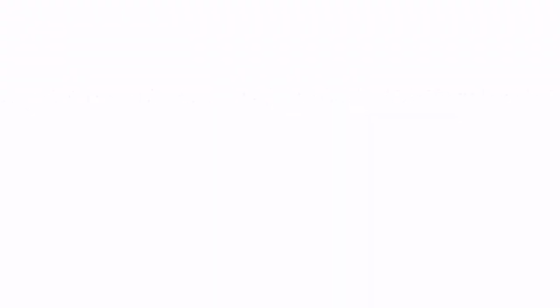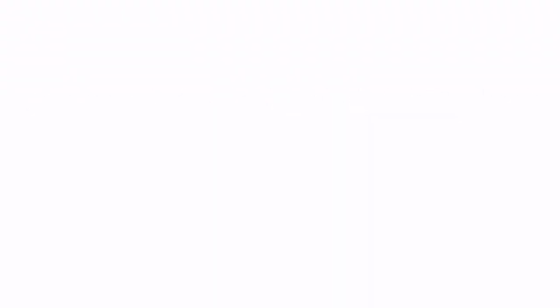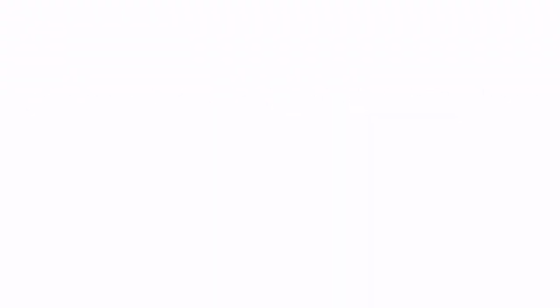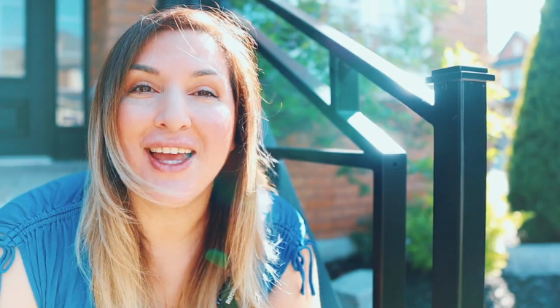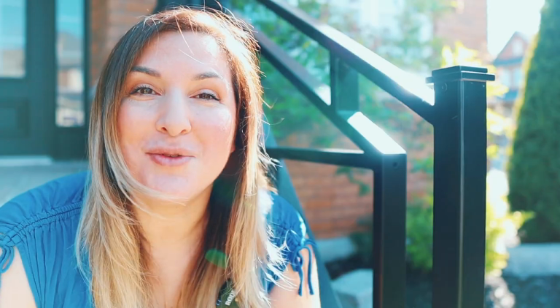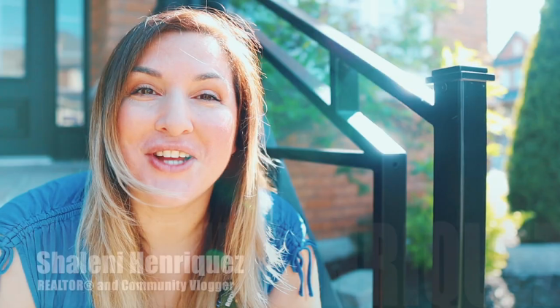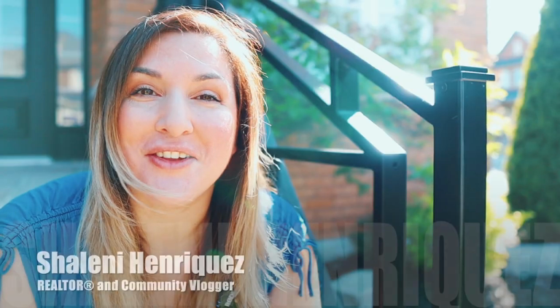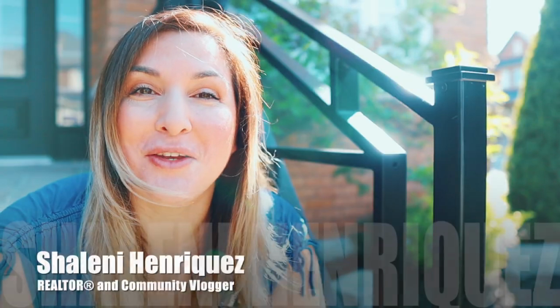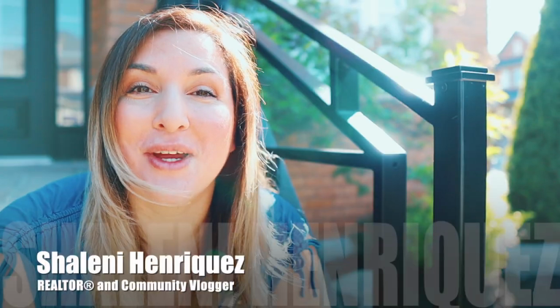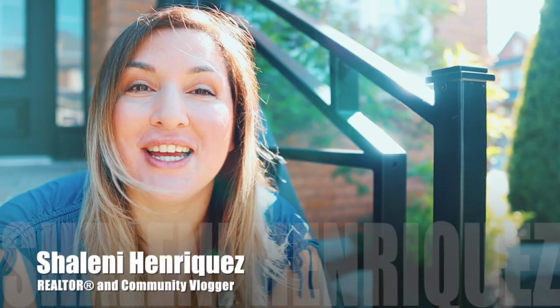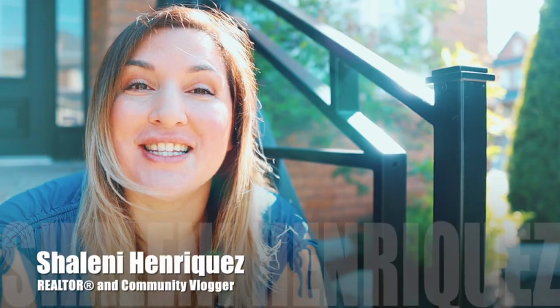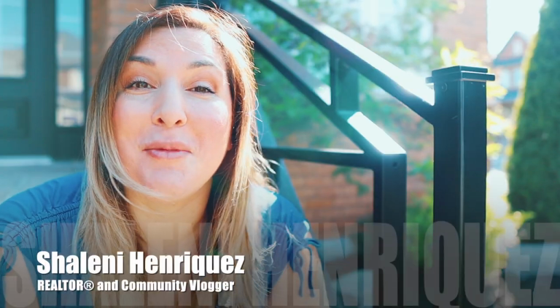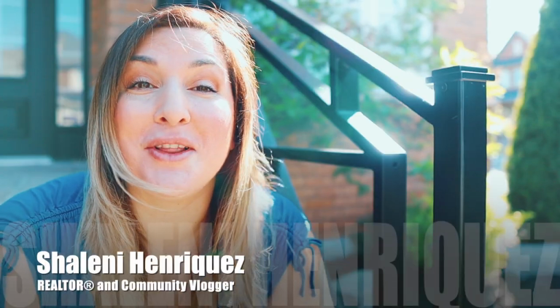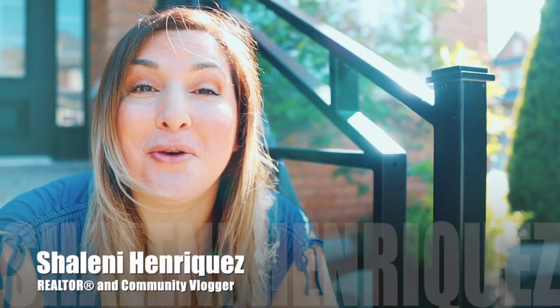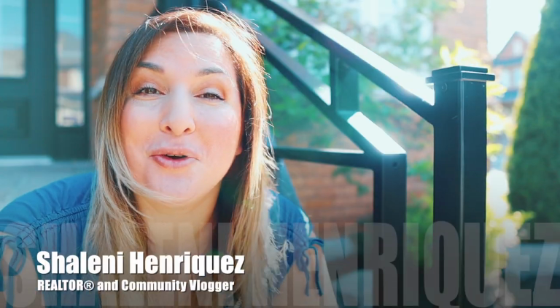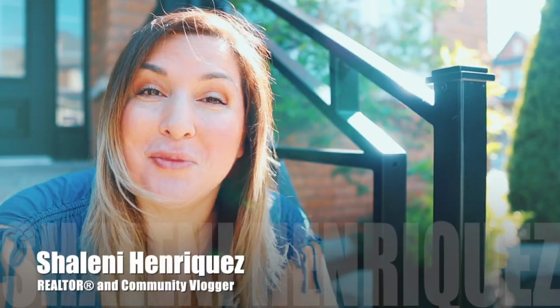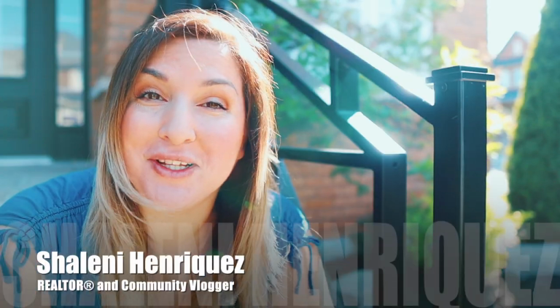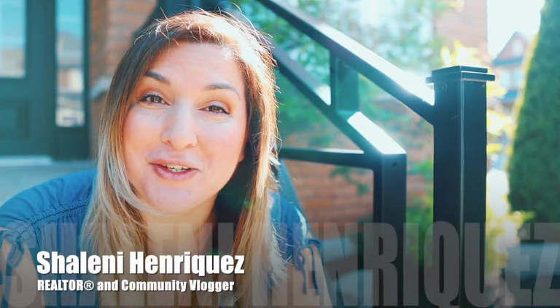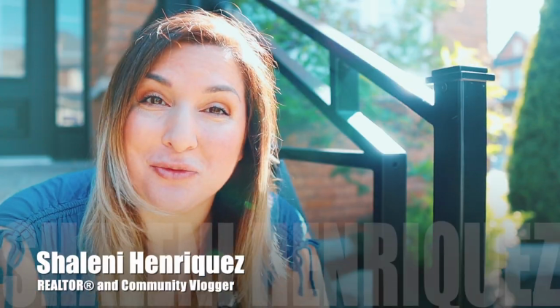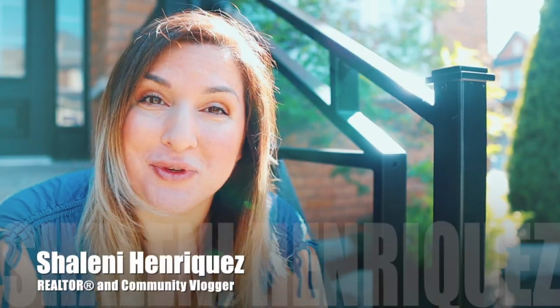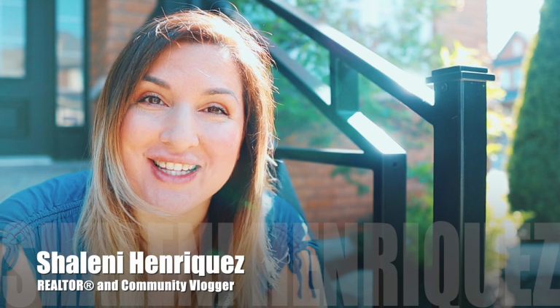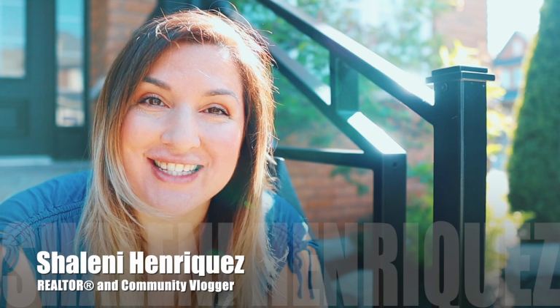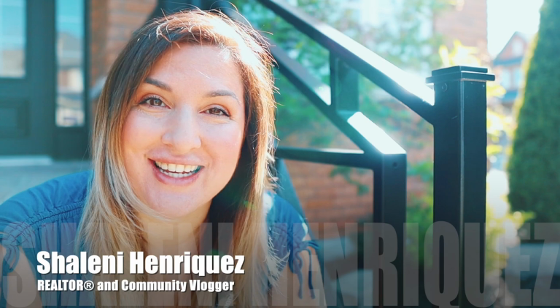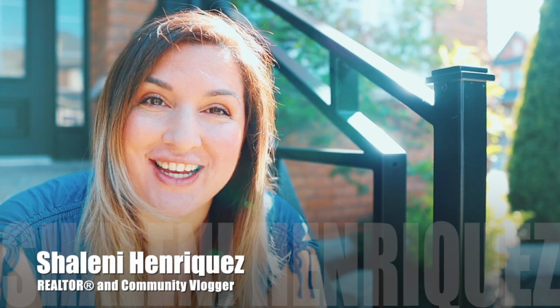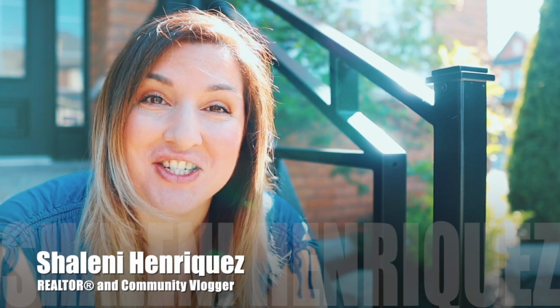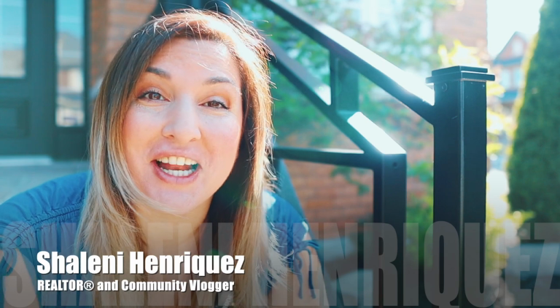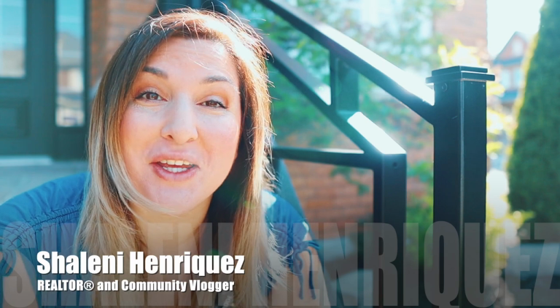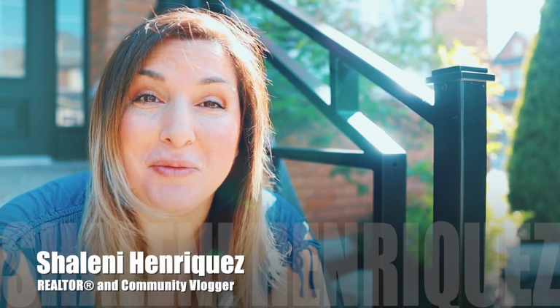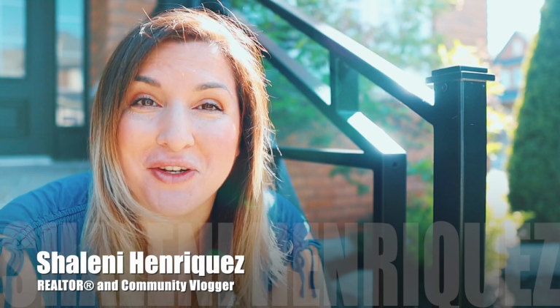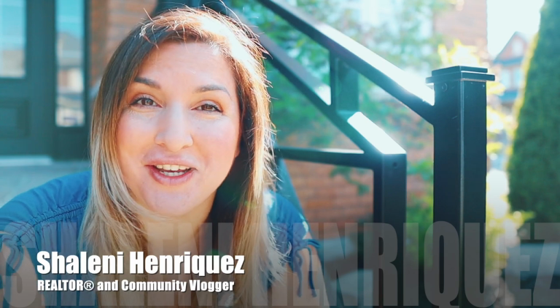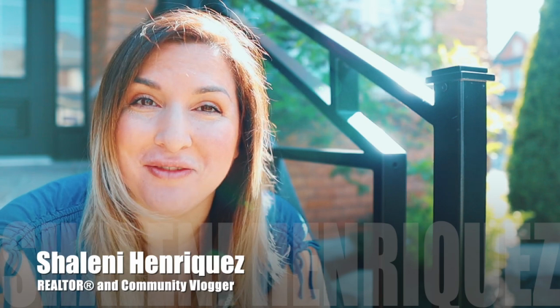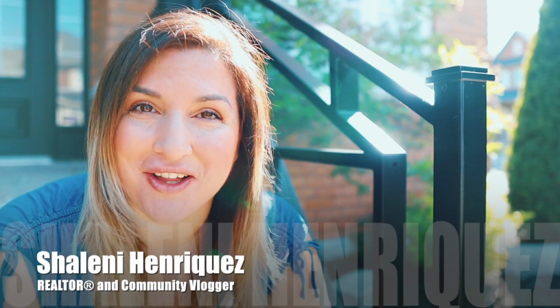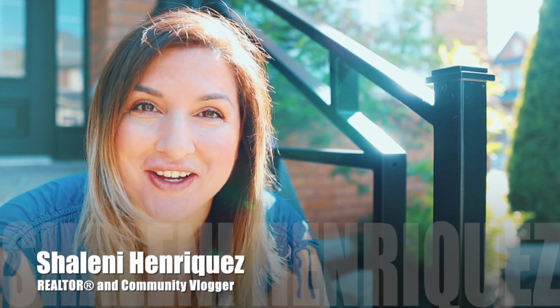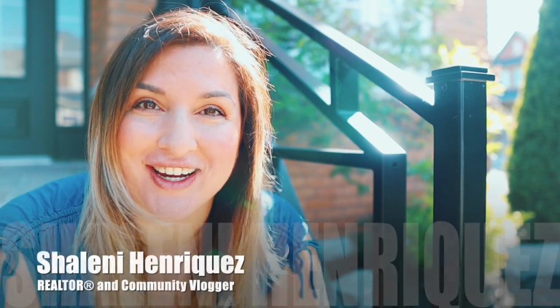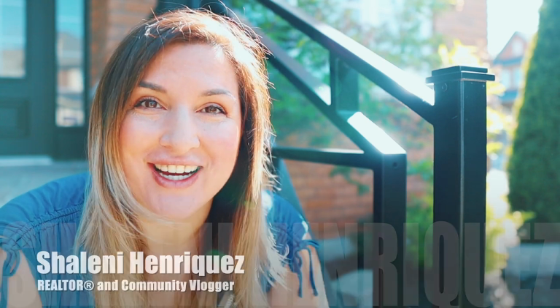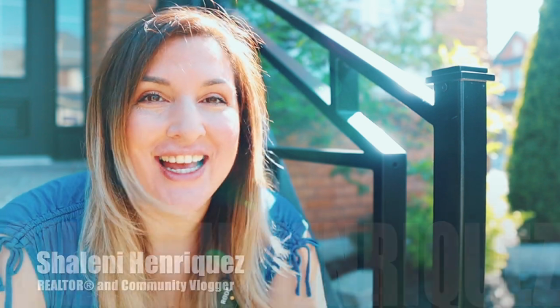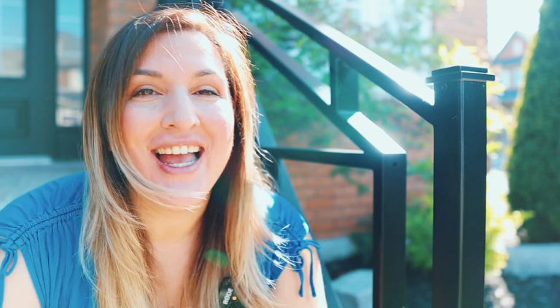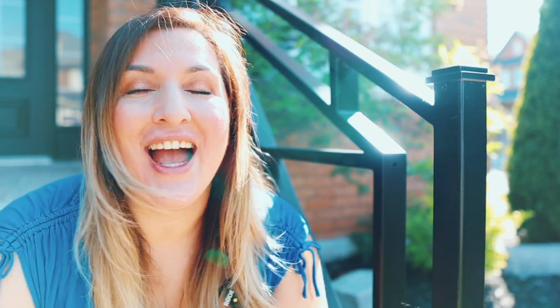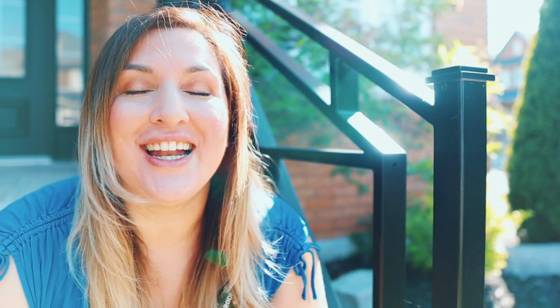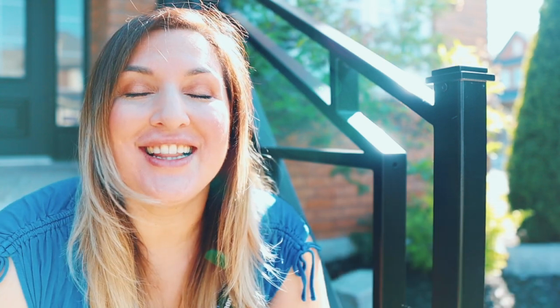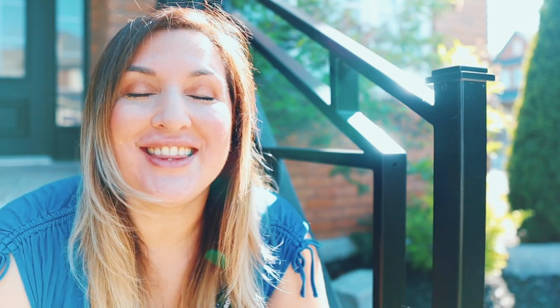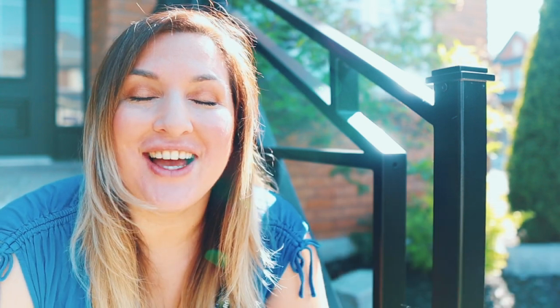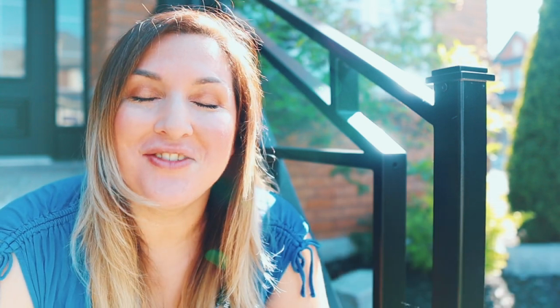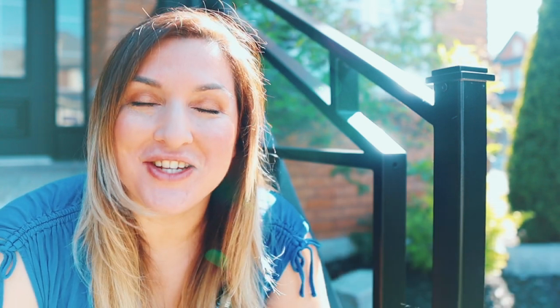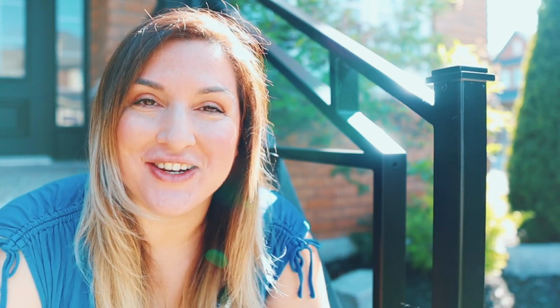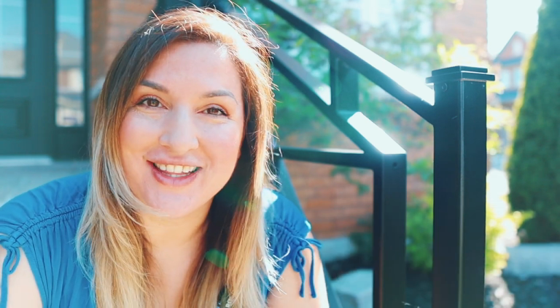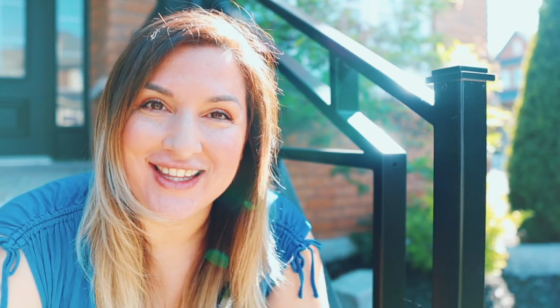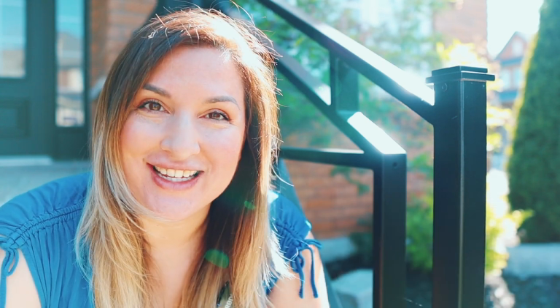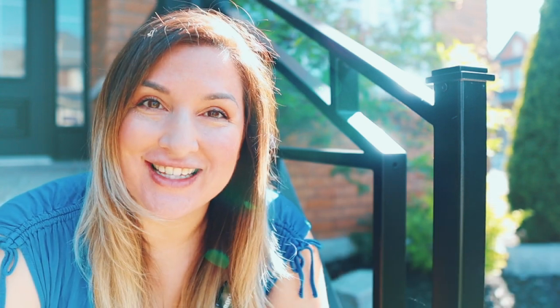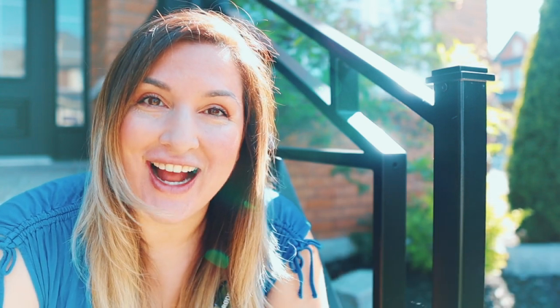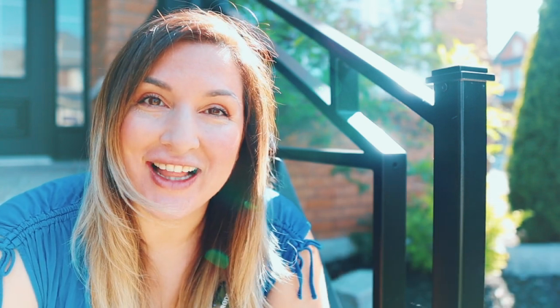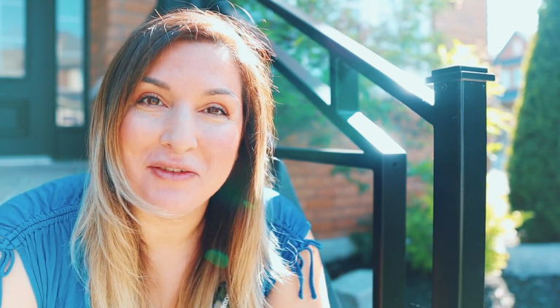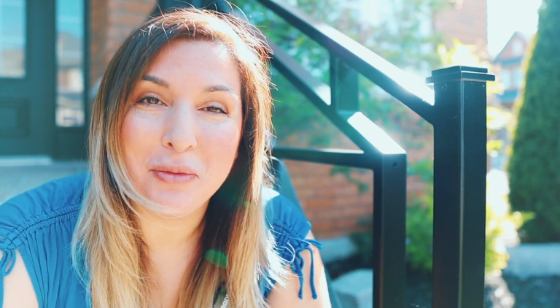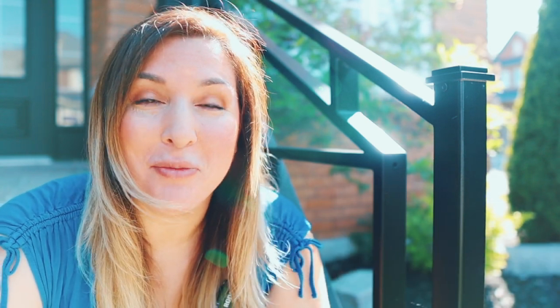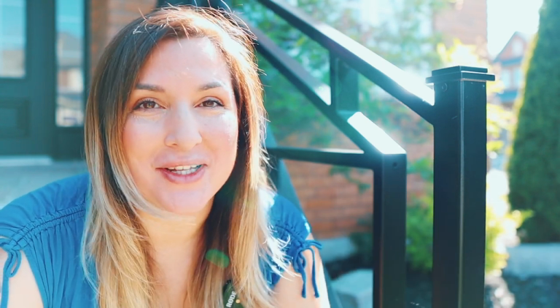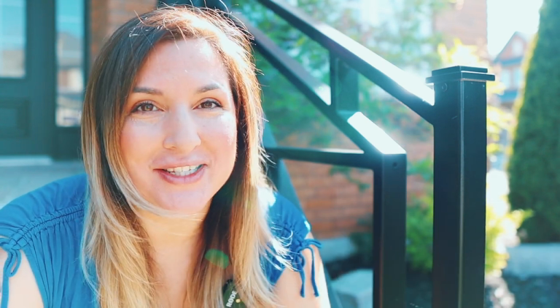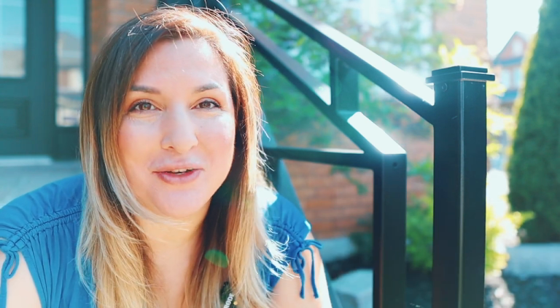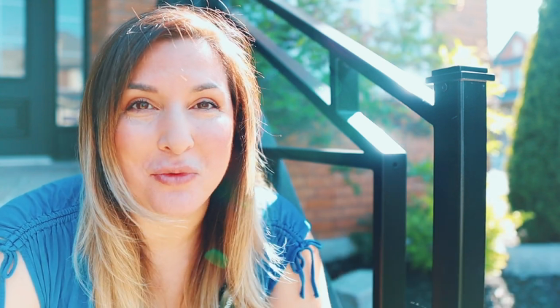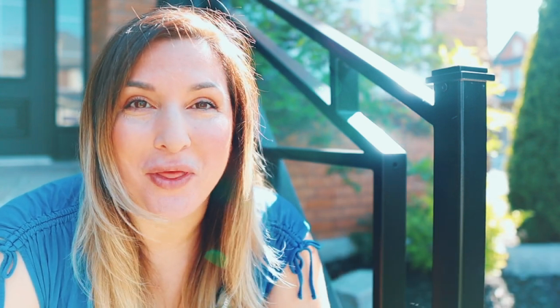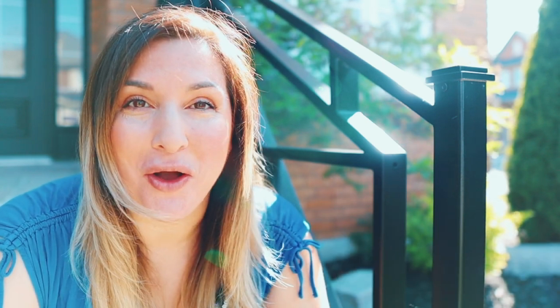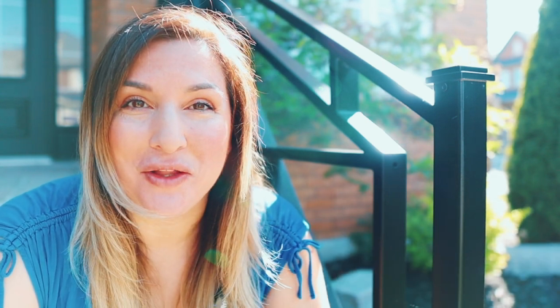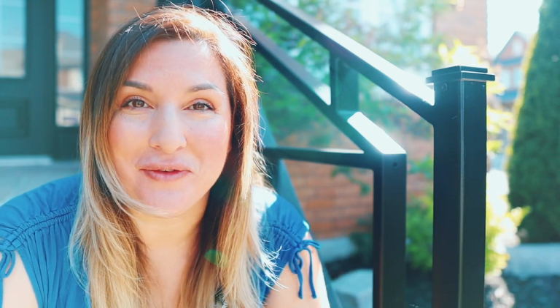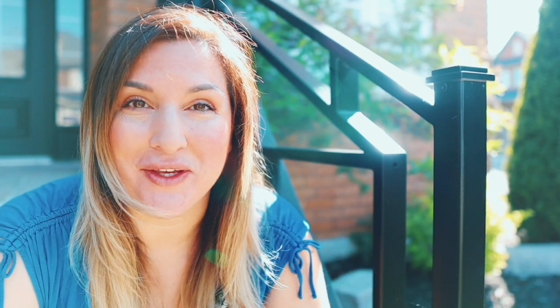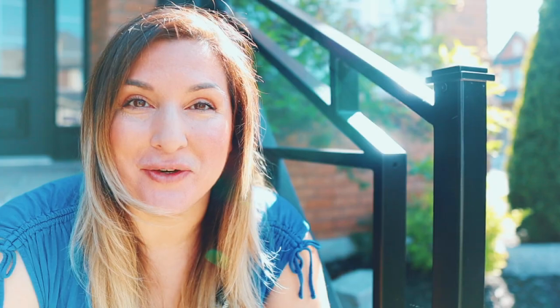Hi, I'm Charlene Enriquez. I'm a local Milton real estate agent and community vlogger, and I love sharing the things that I love about Milton with all of you.